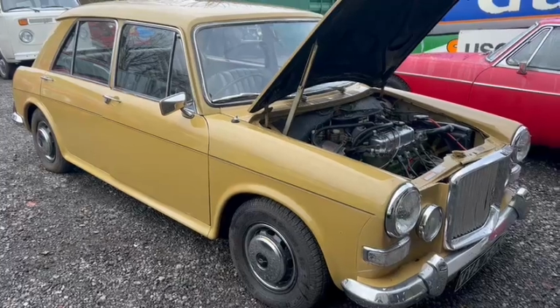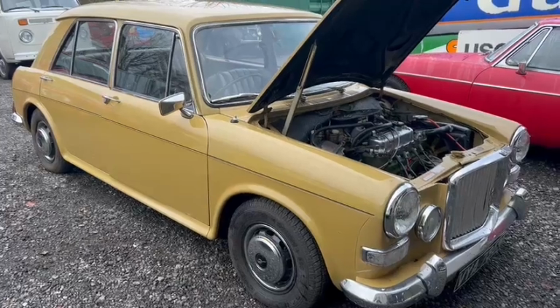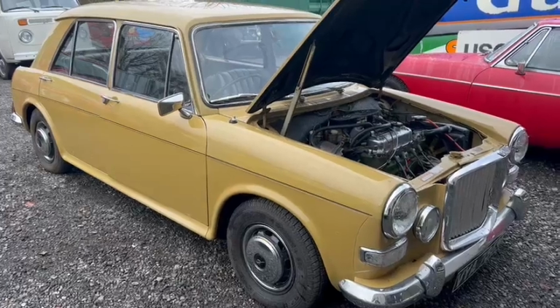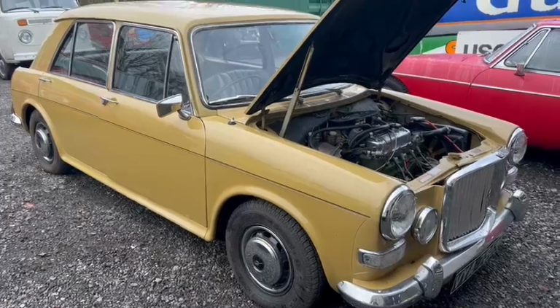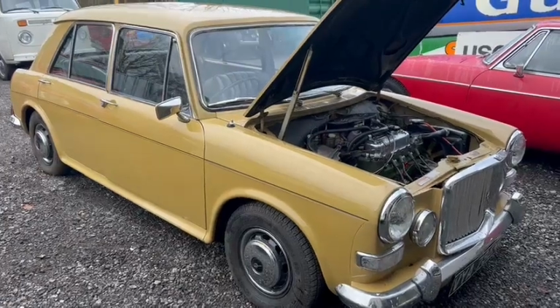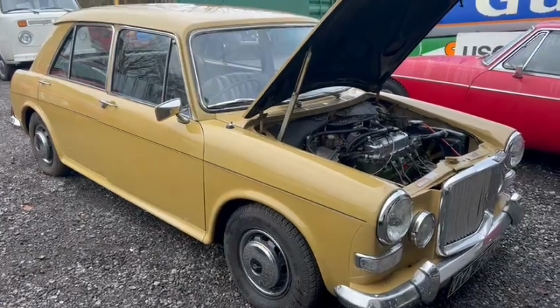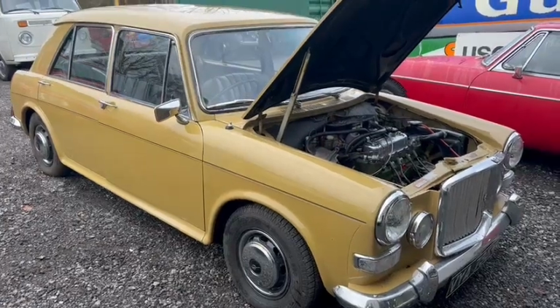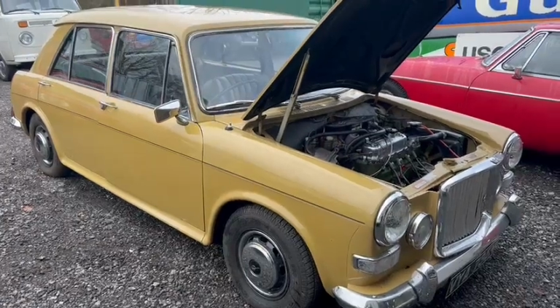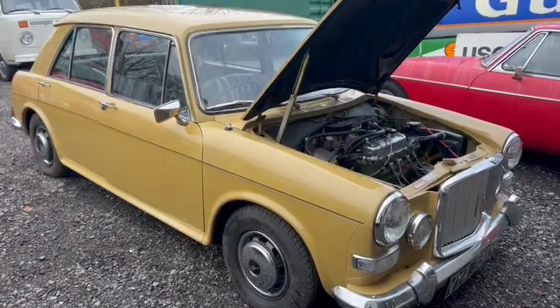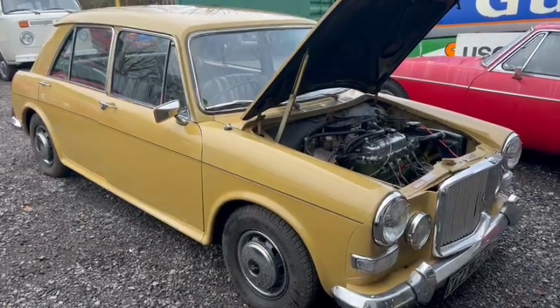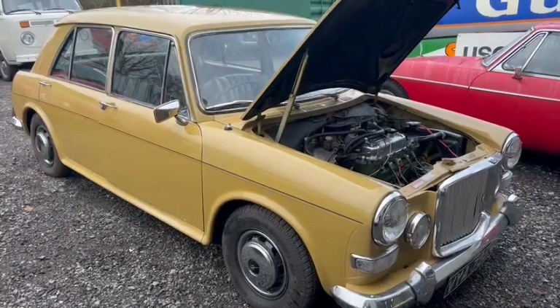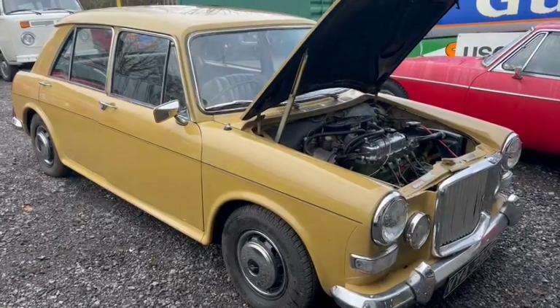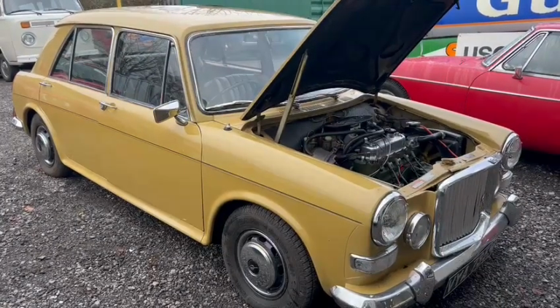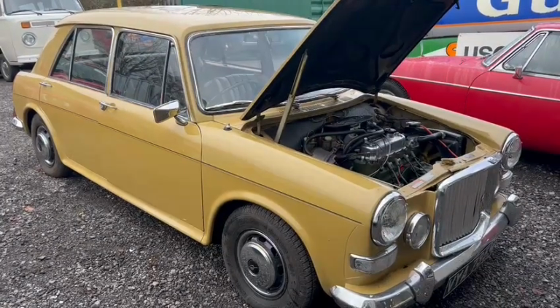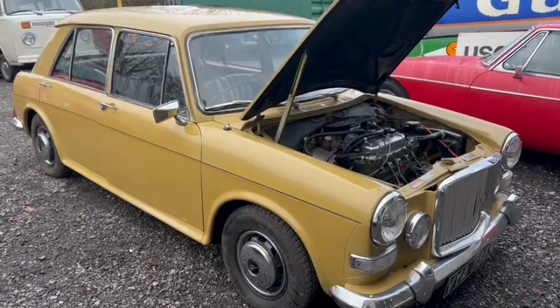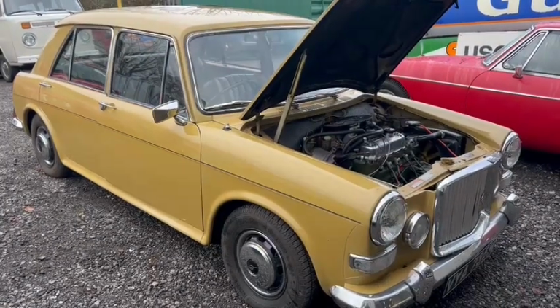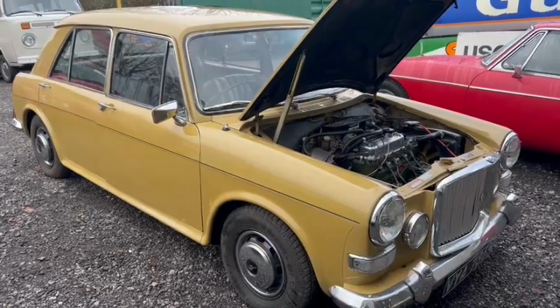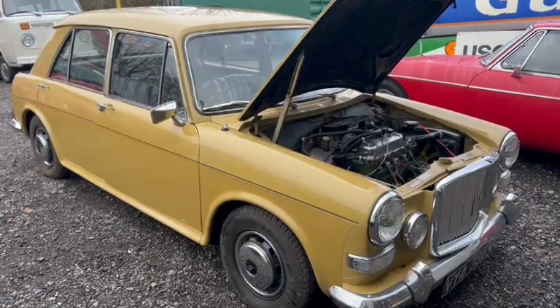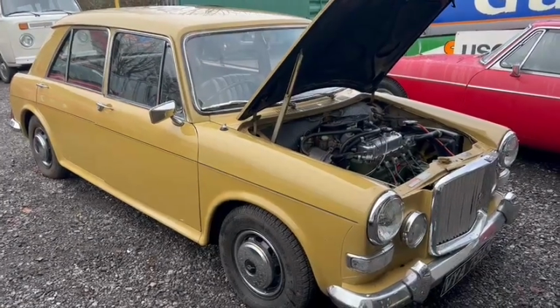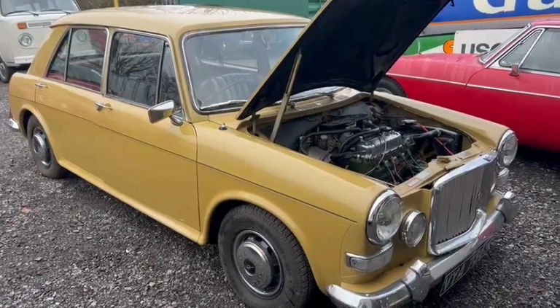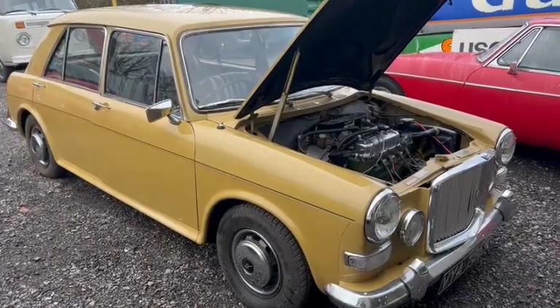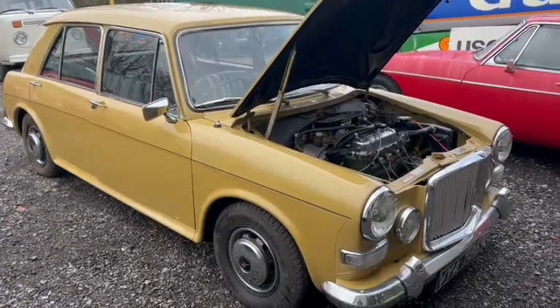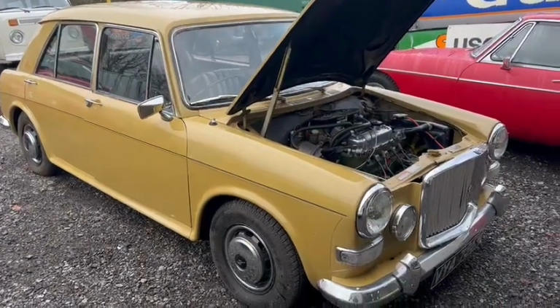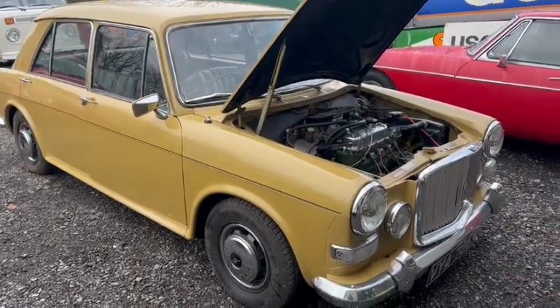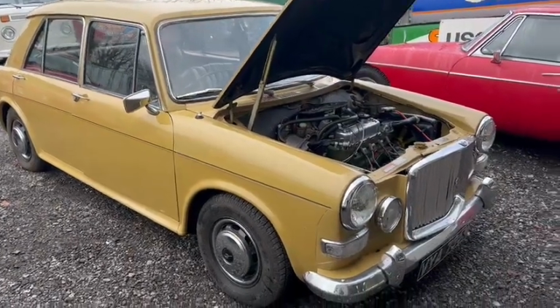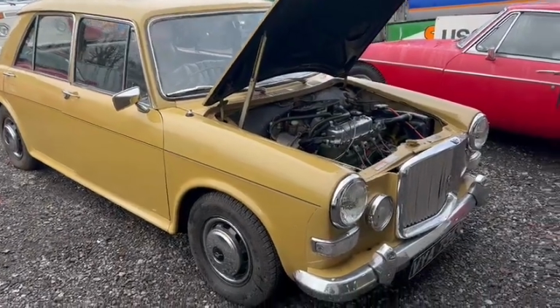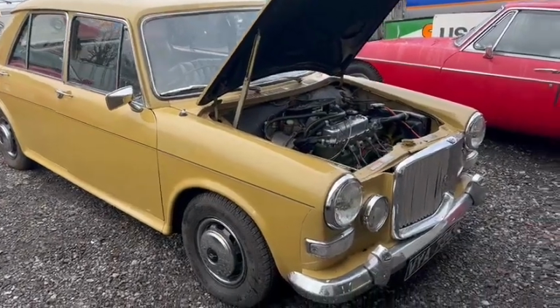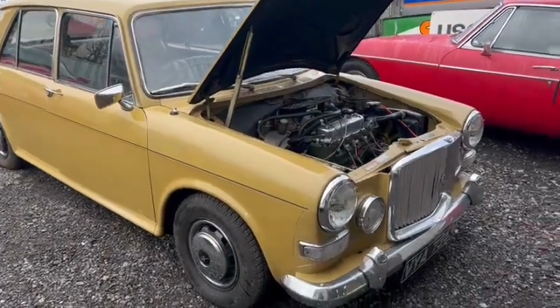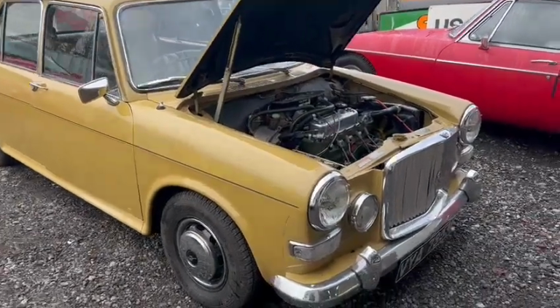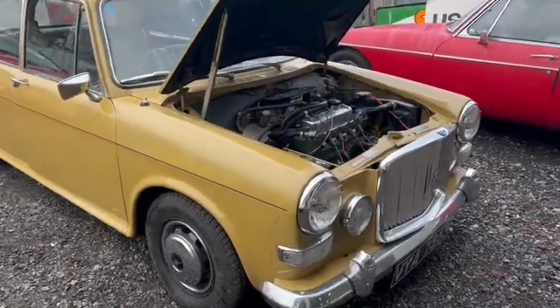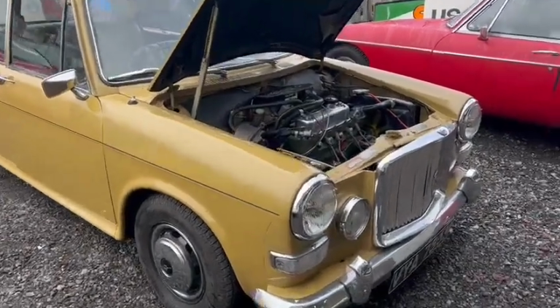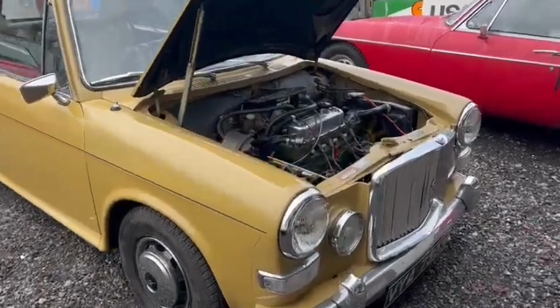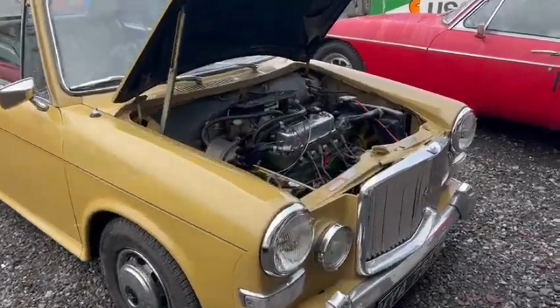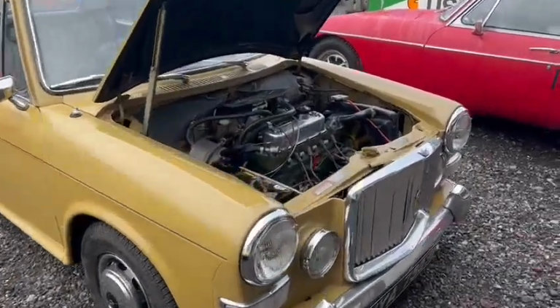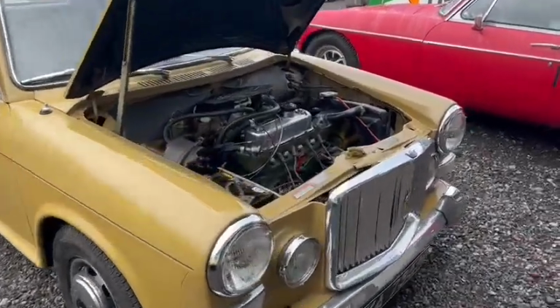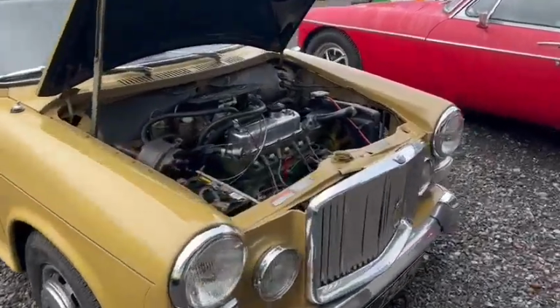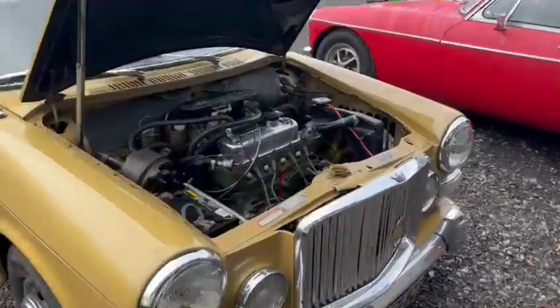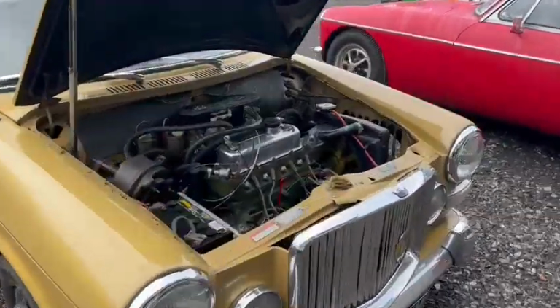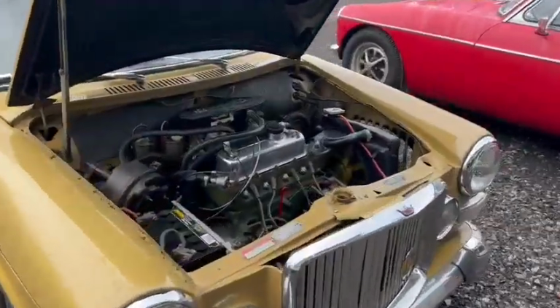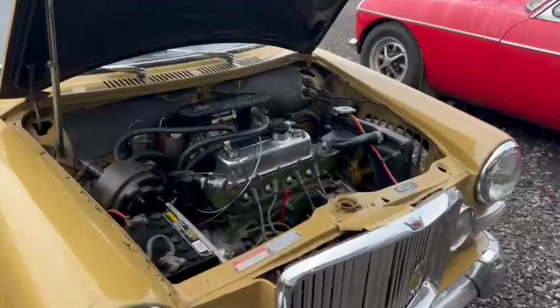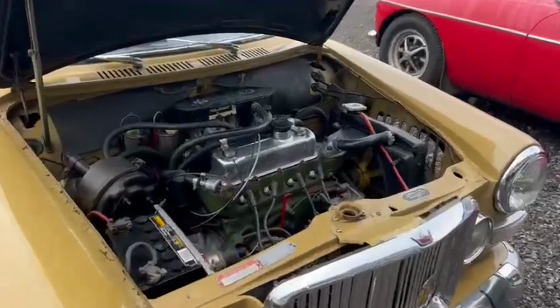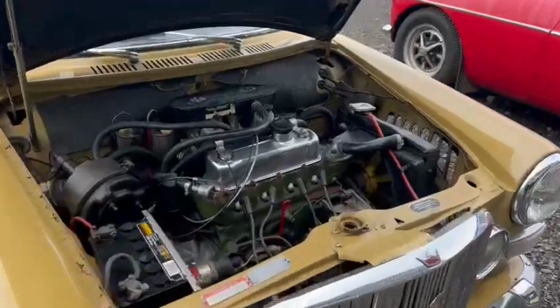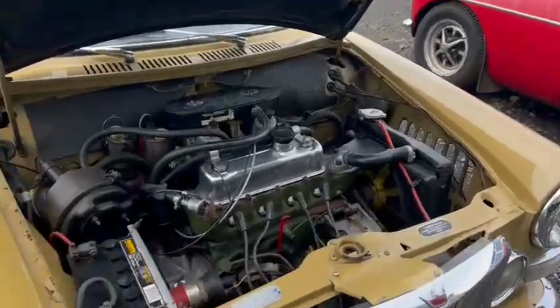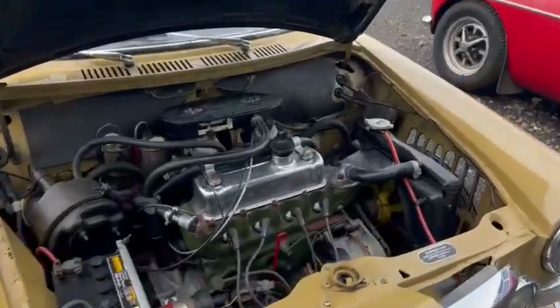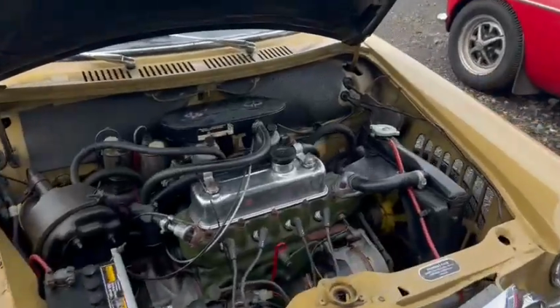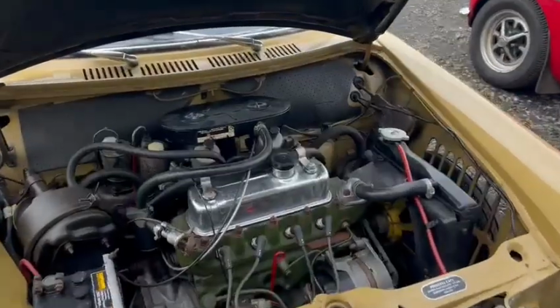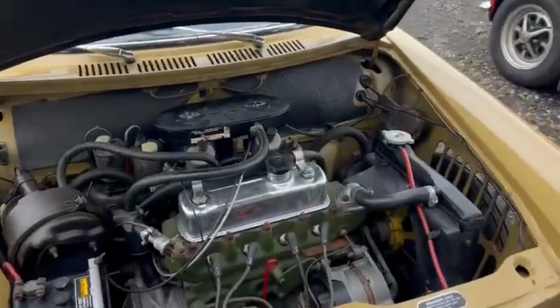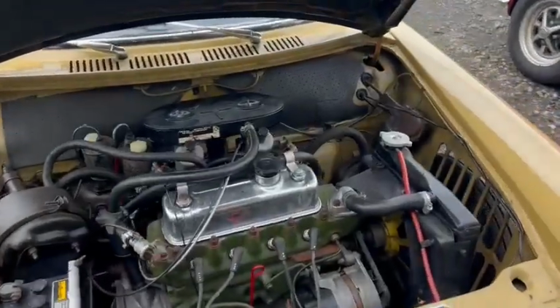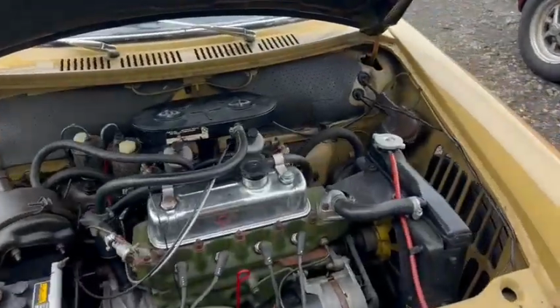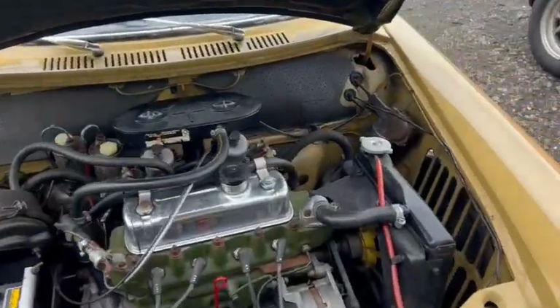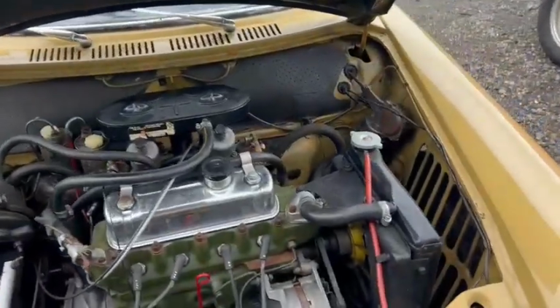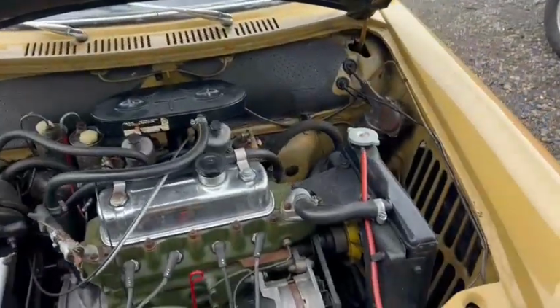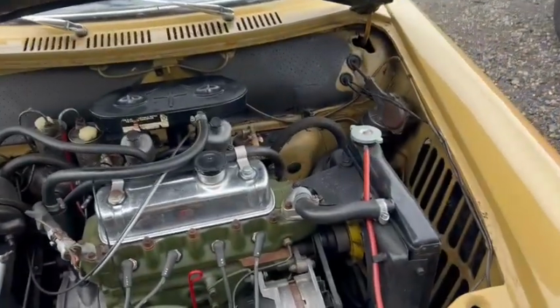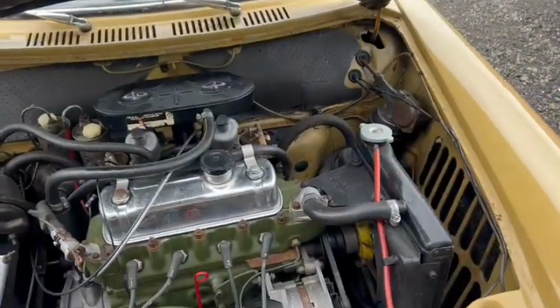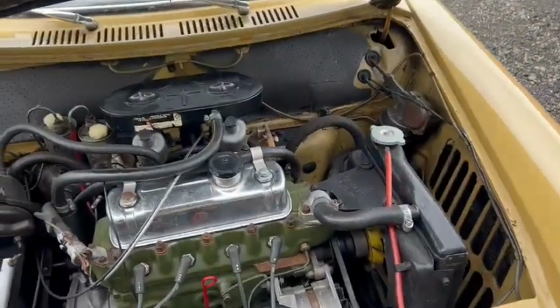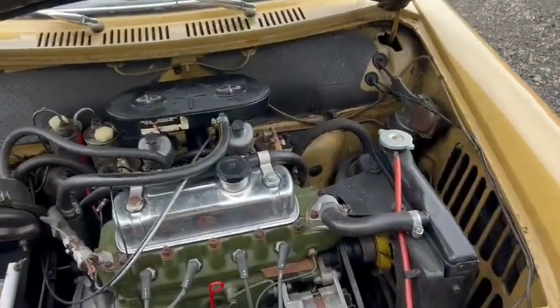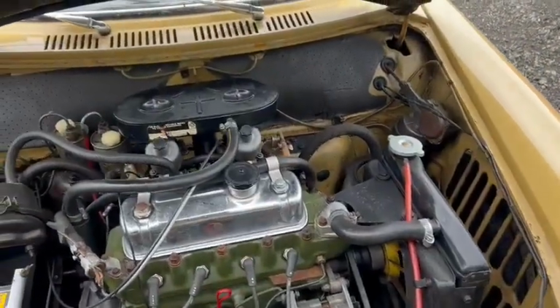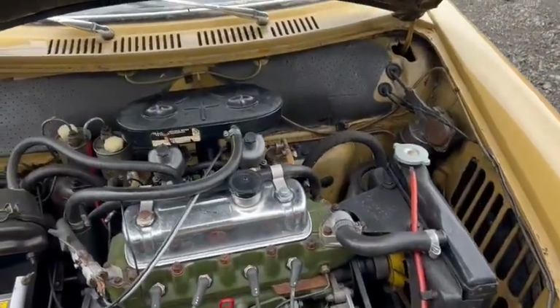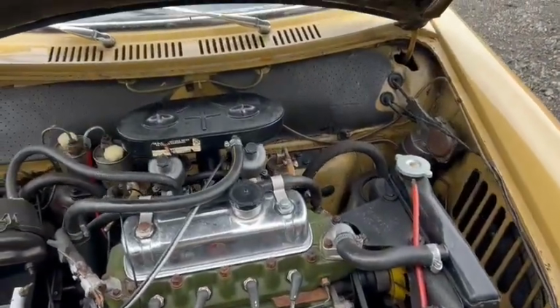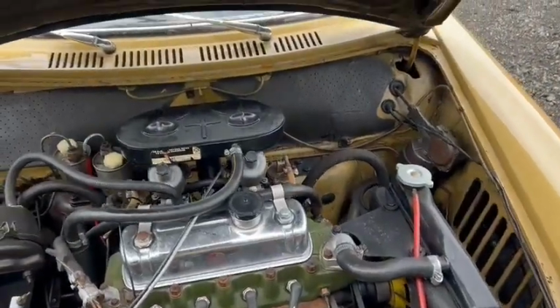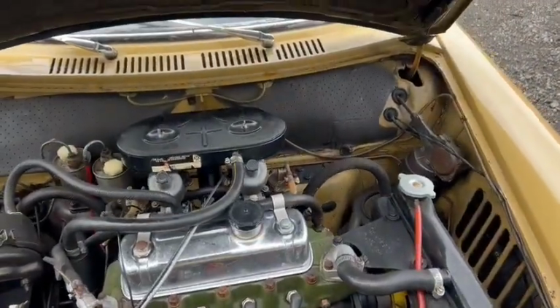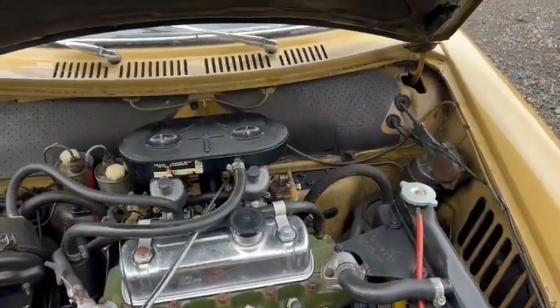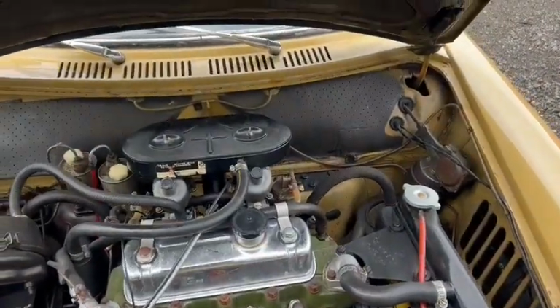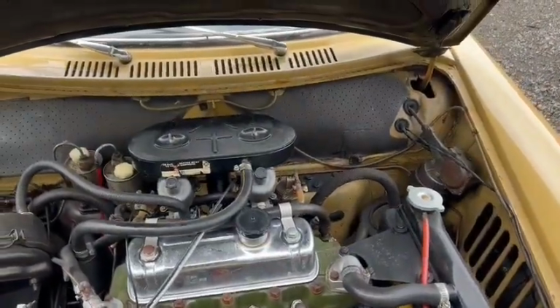Right then guys, here we go — the Van den Plas Princess 1300, just arrived for this December sale. Not a bad looking little car, in all fairness.